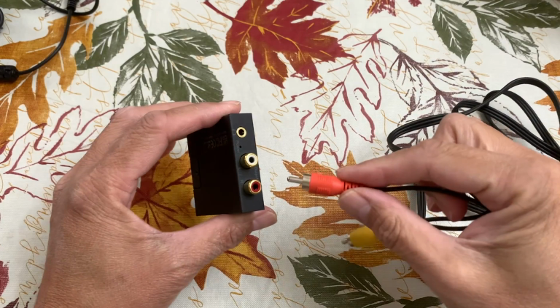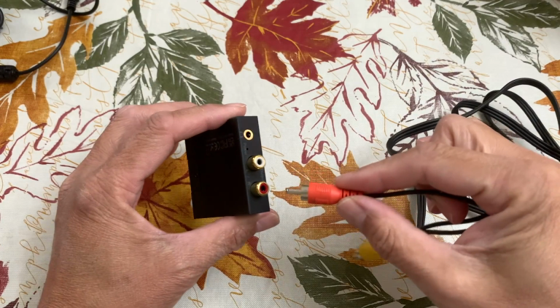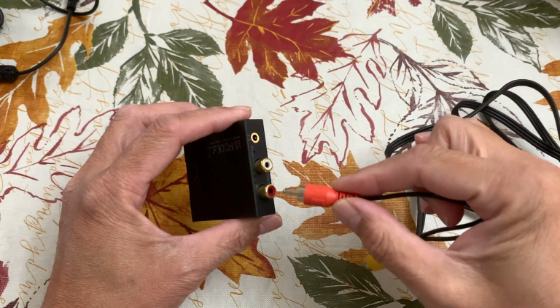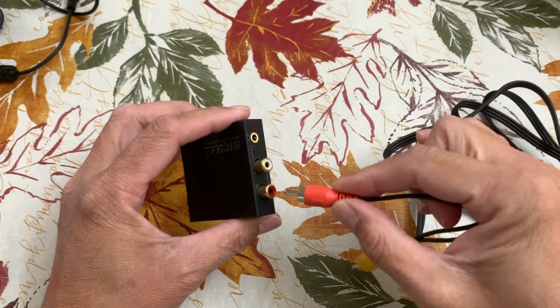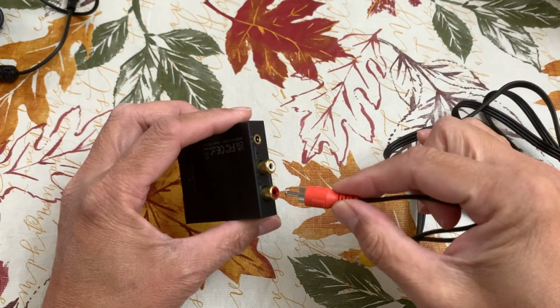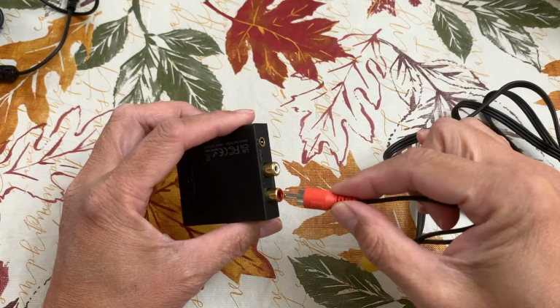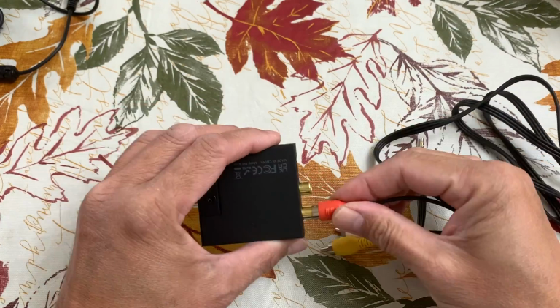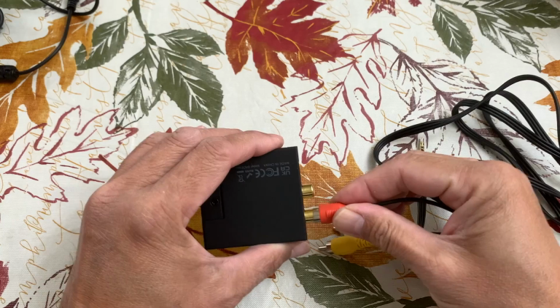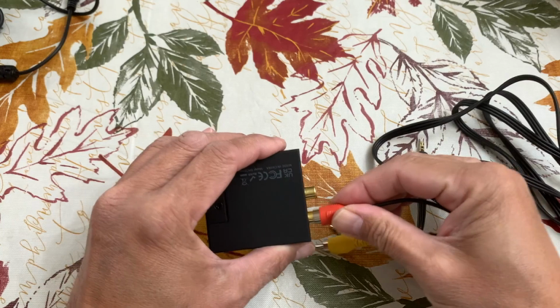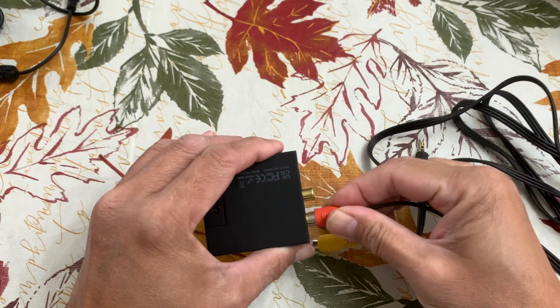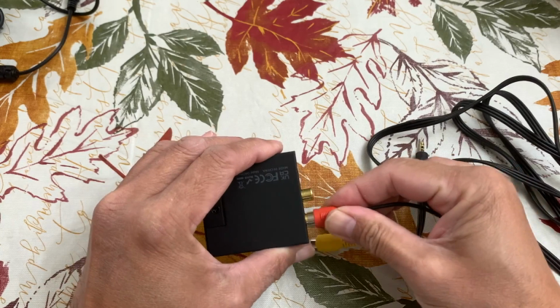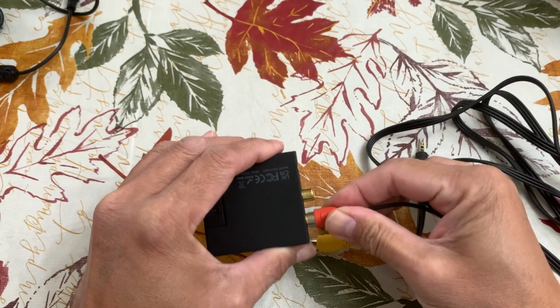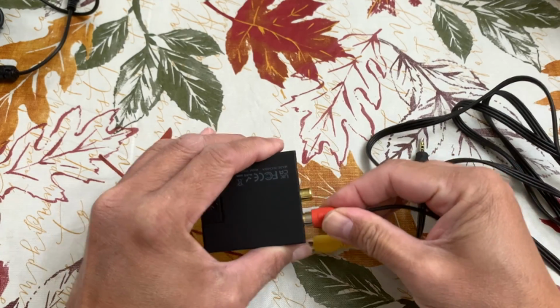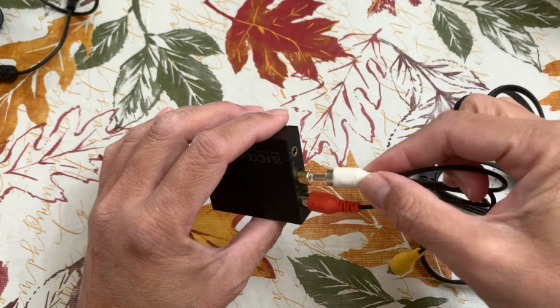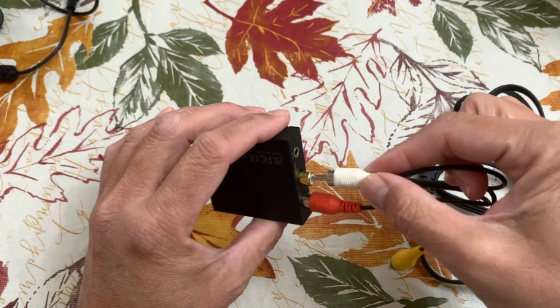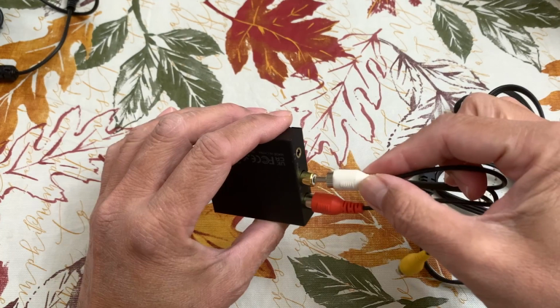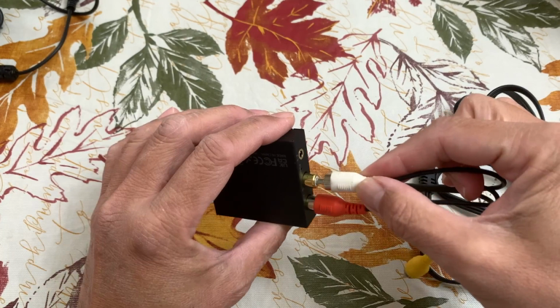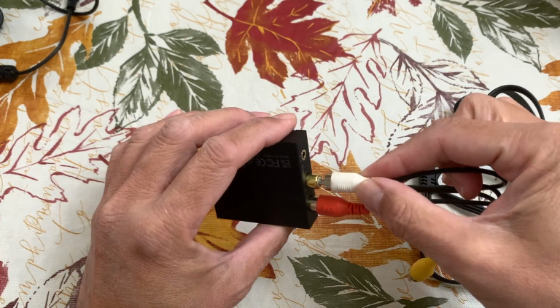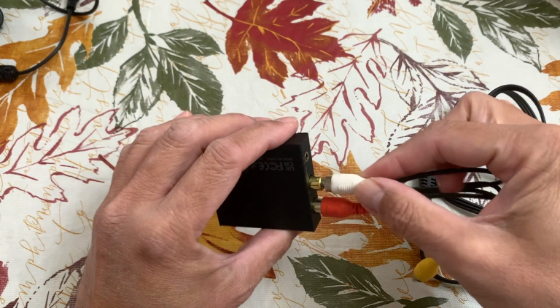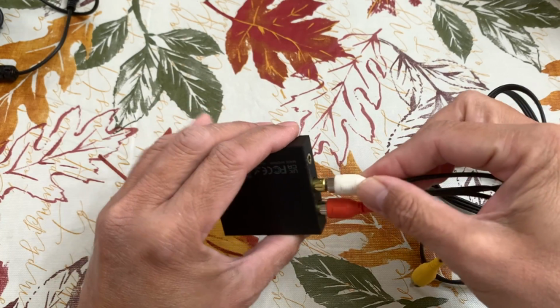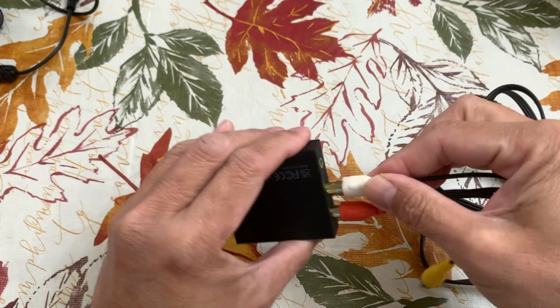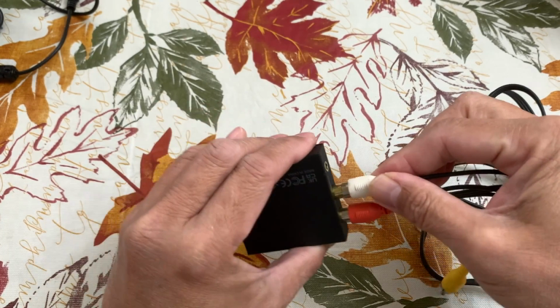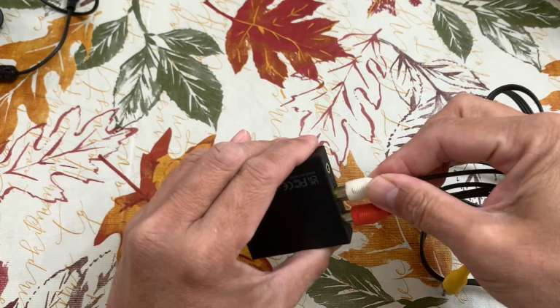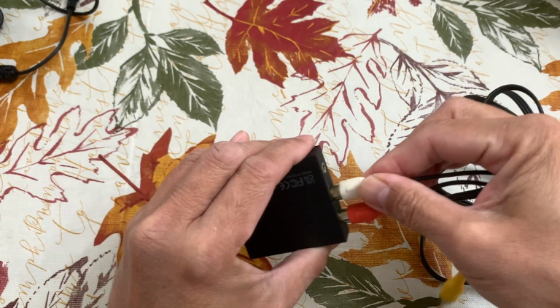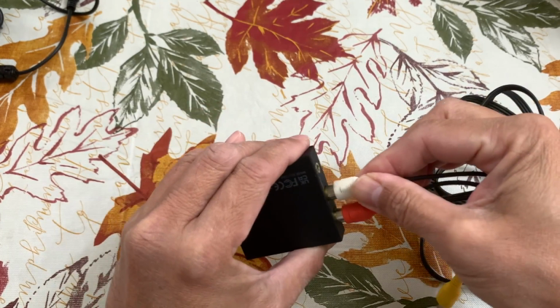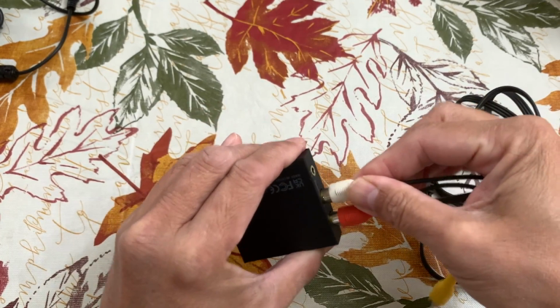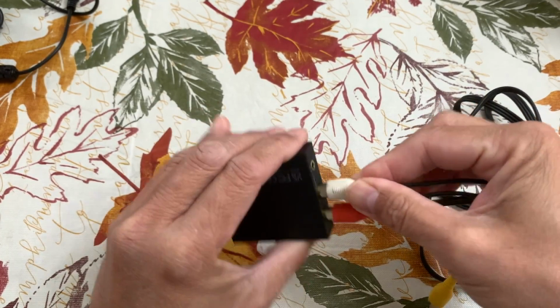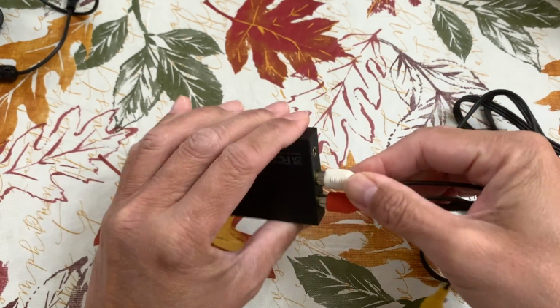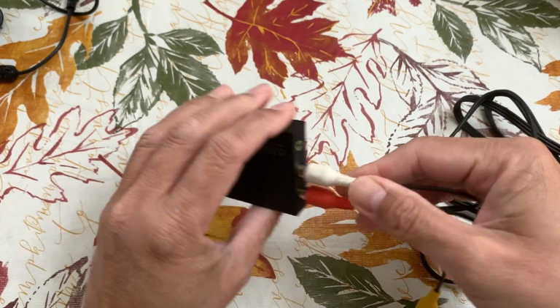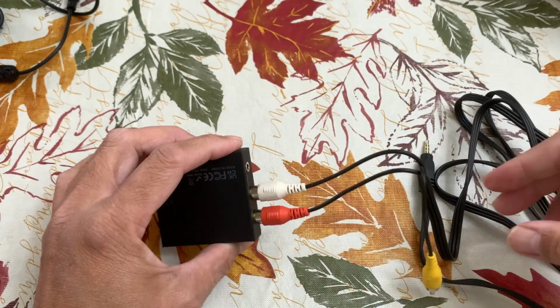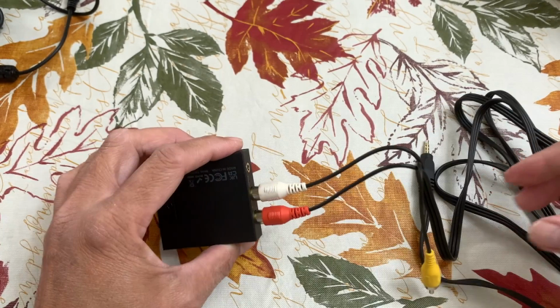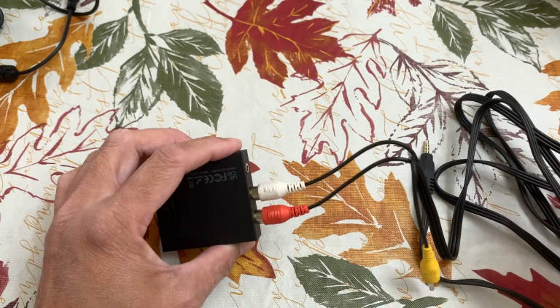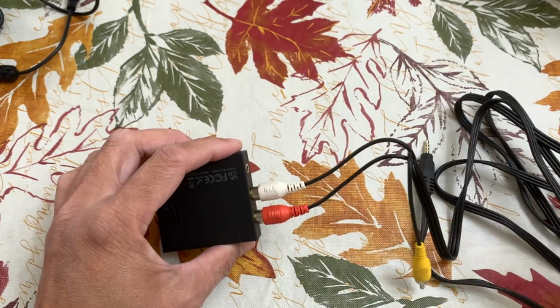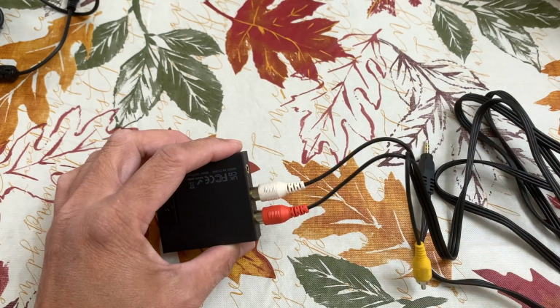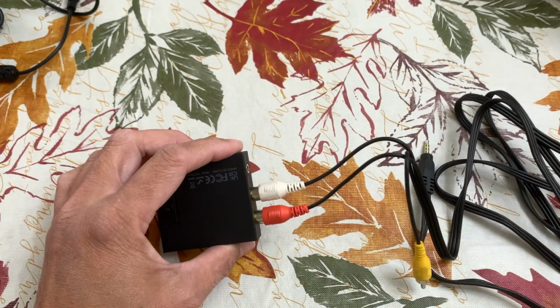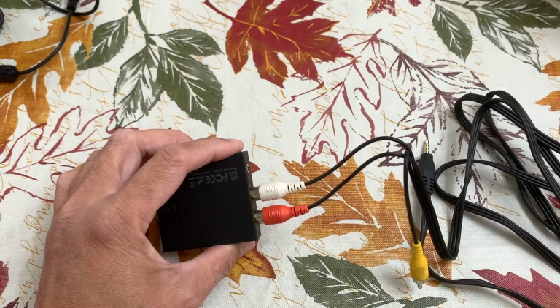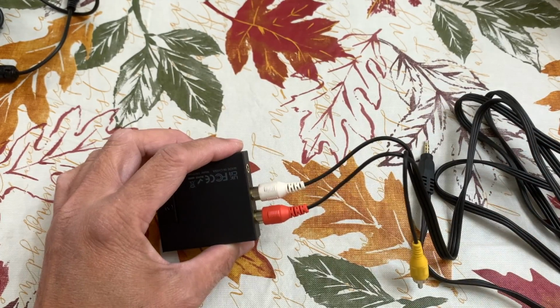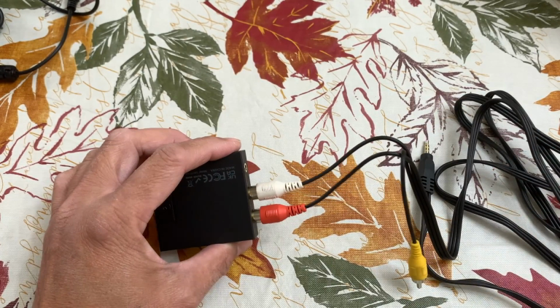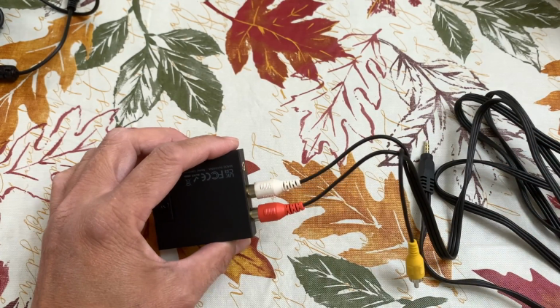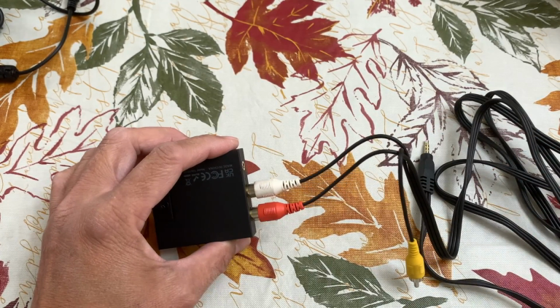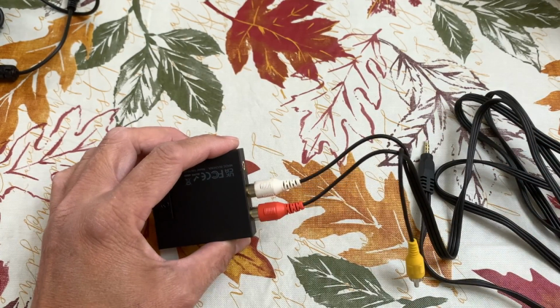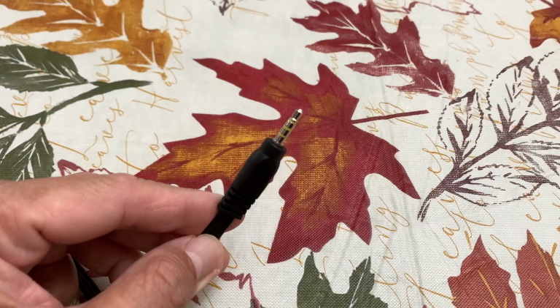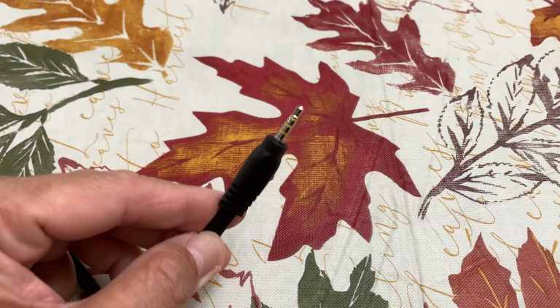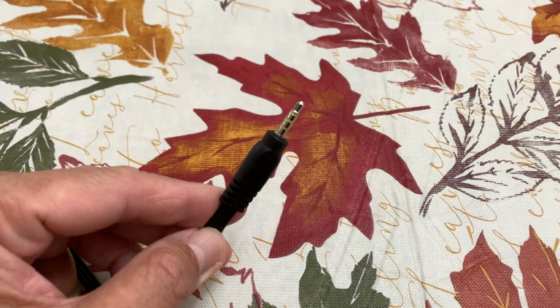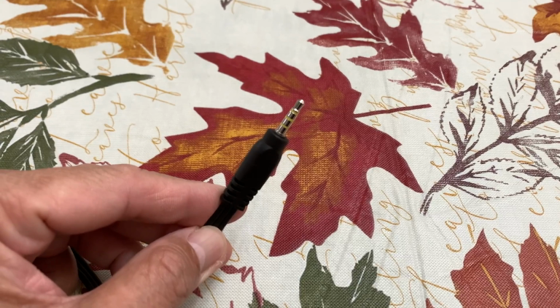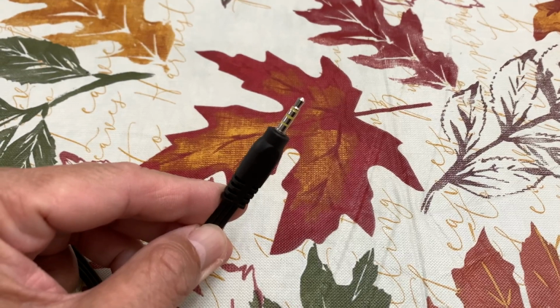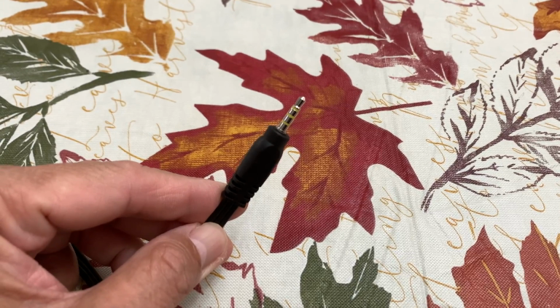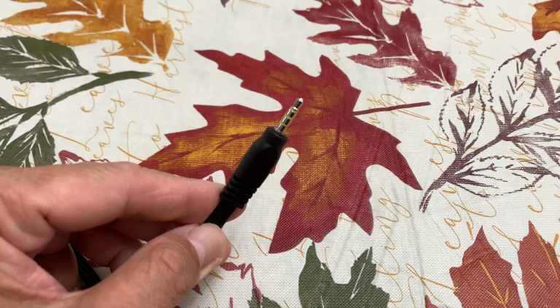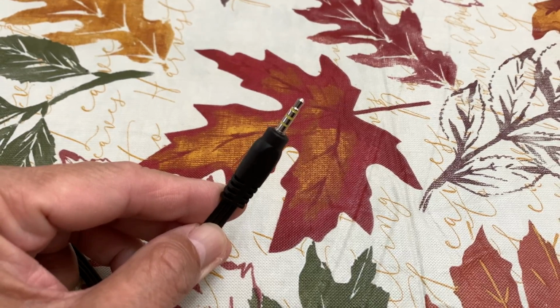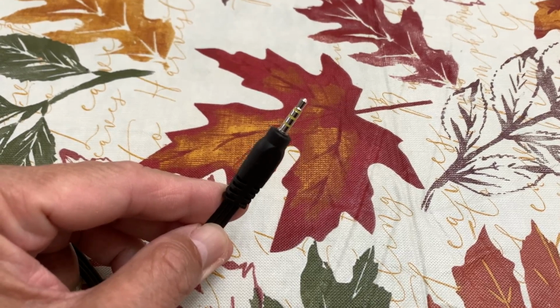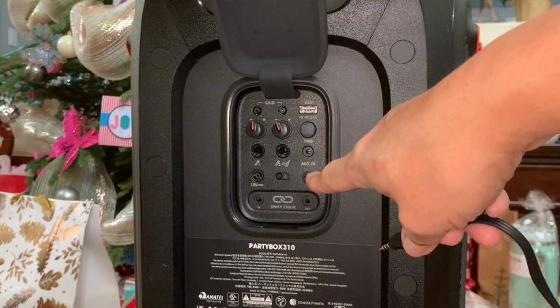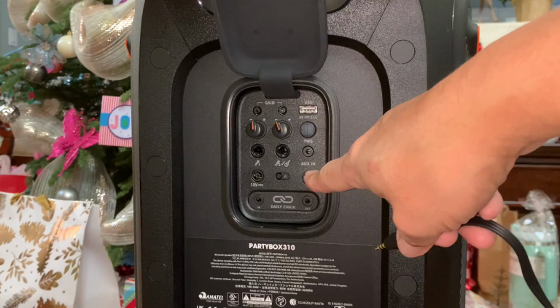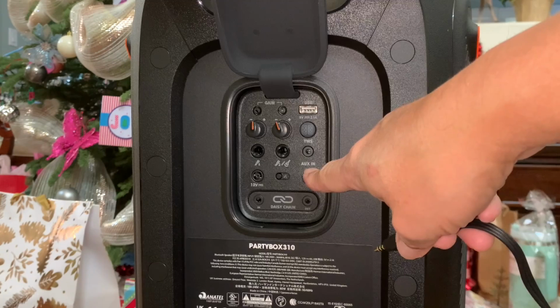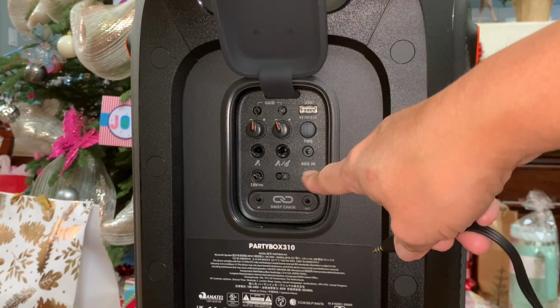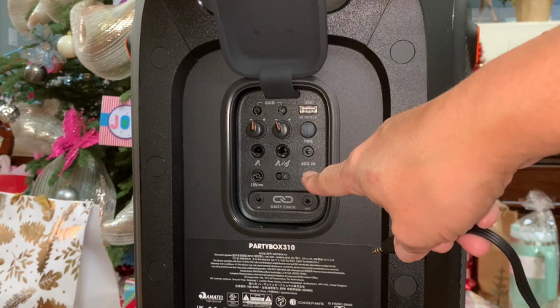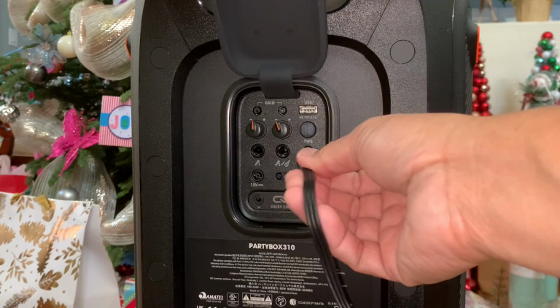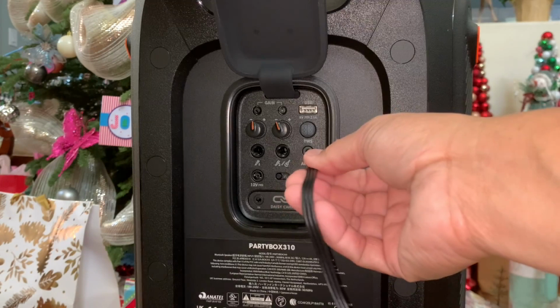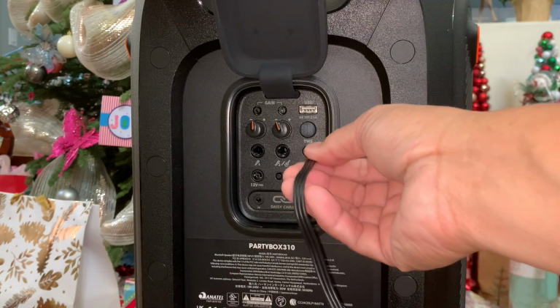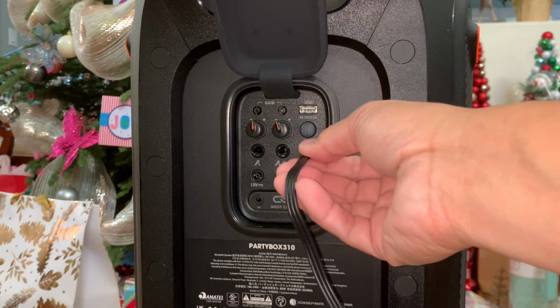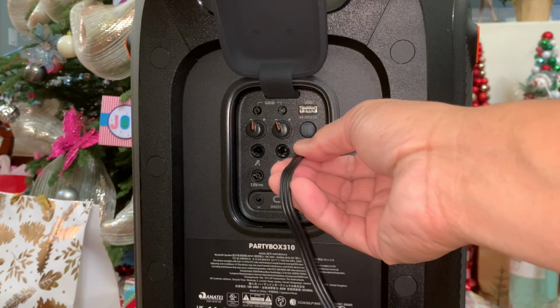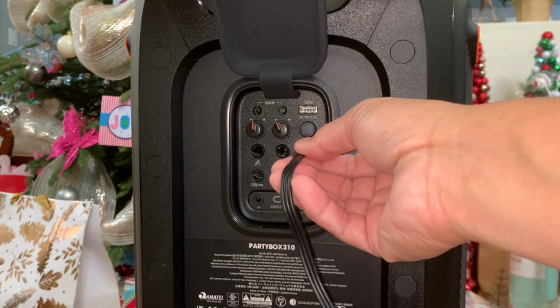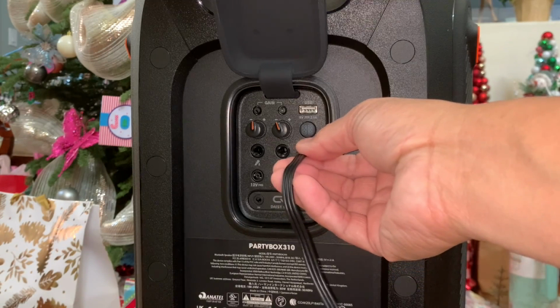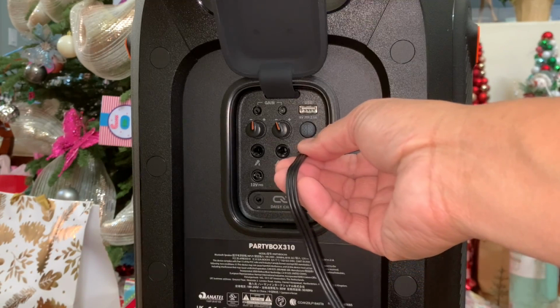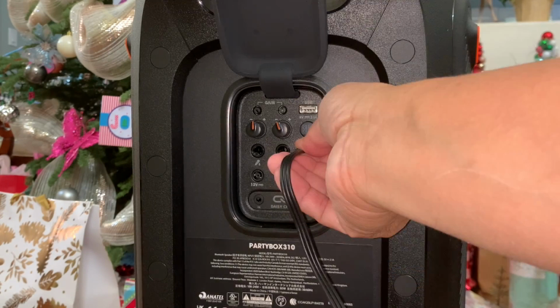In this video, I will use an RCA cable to connect the output of the converter to the speaker's AUX input.